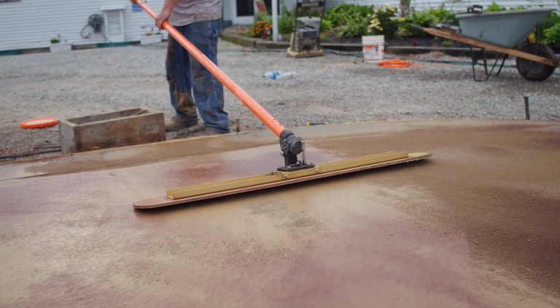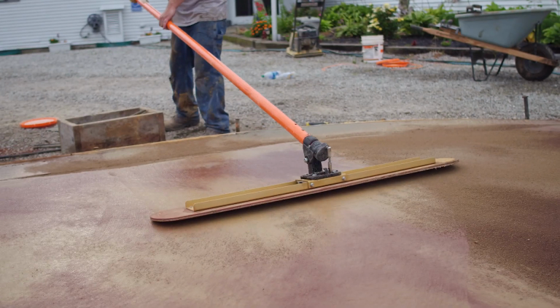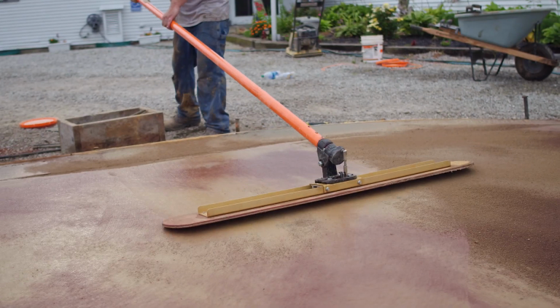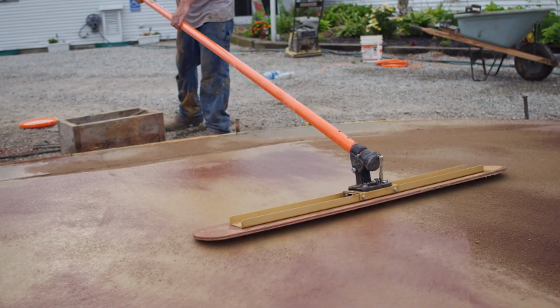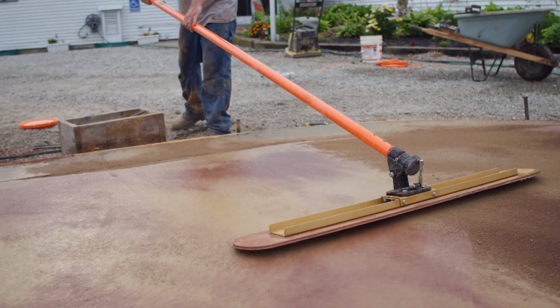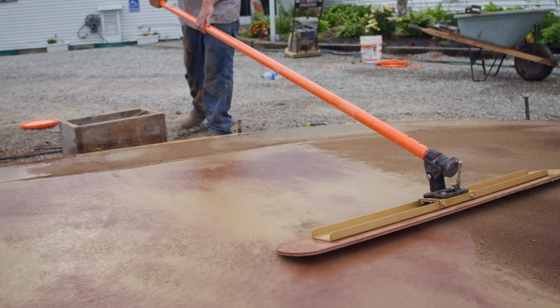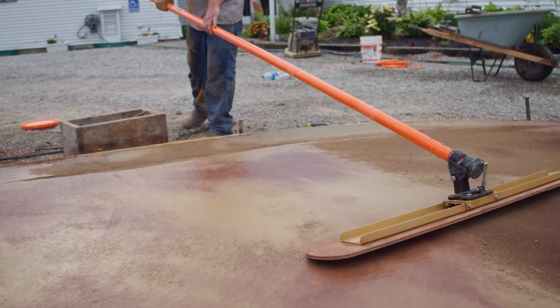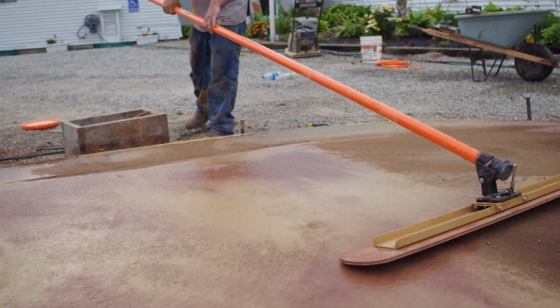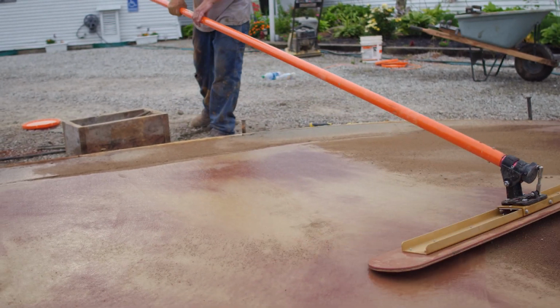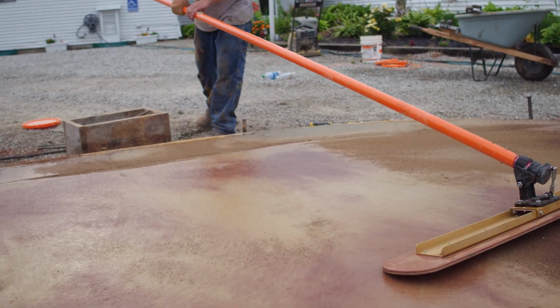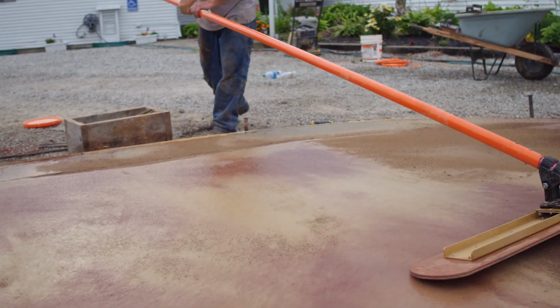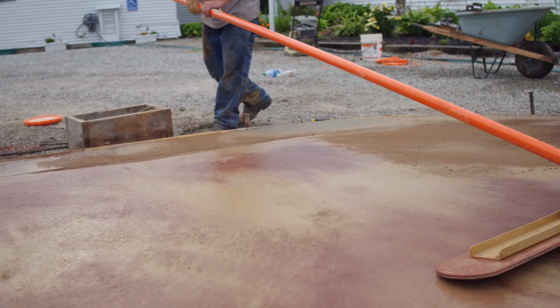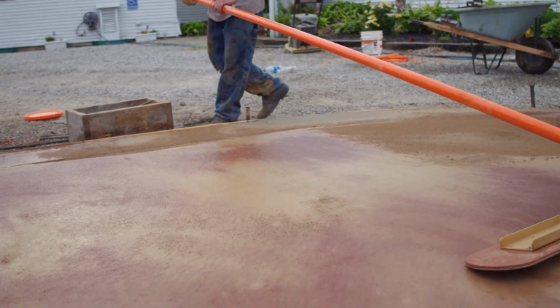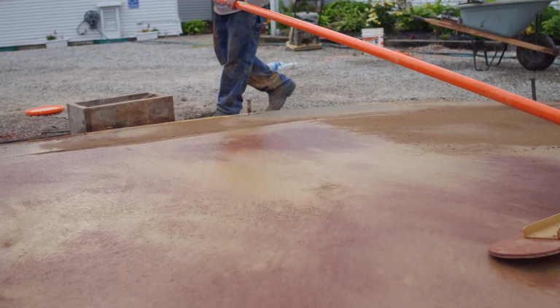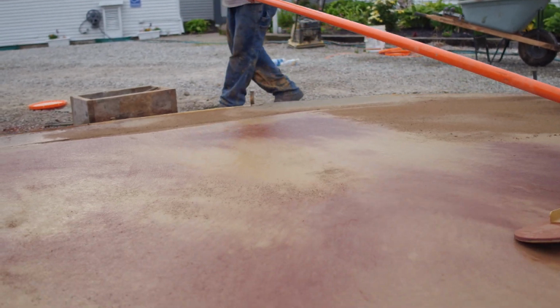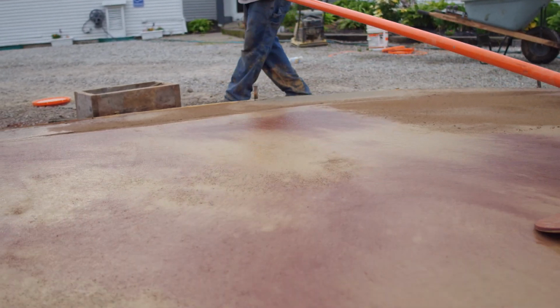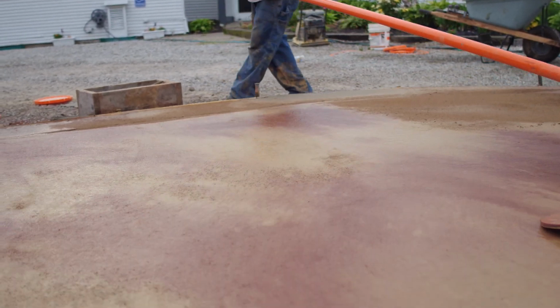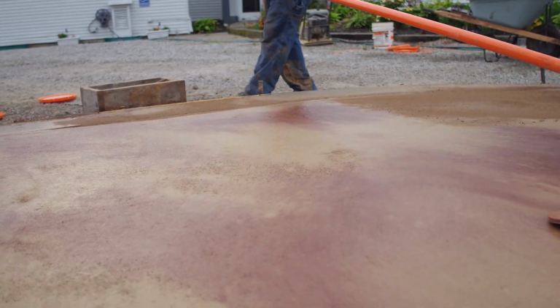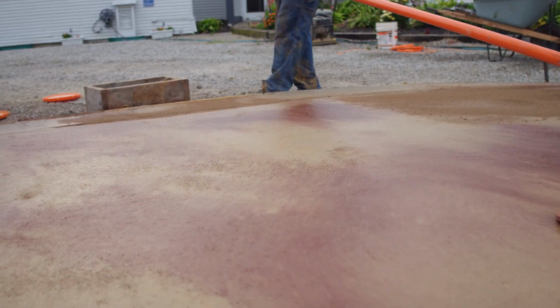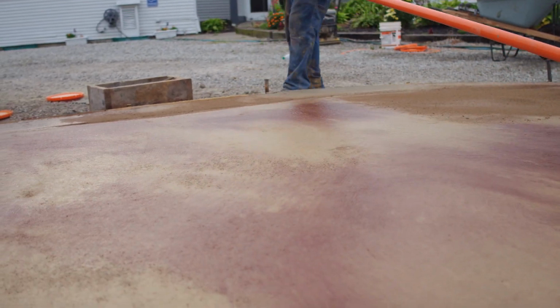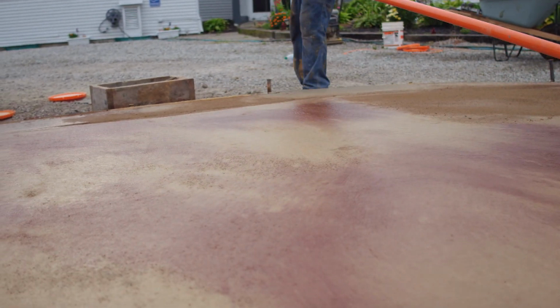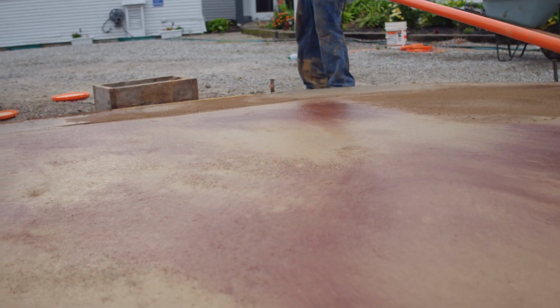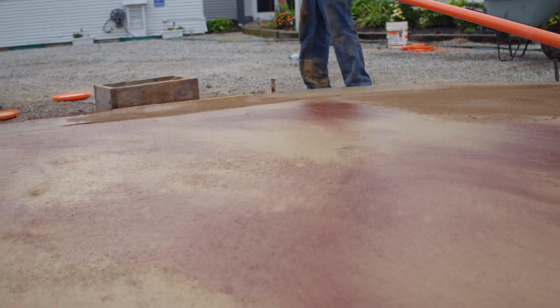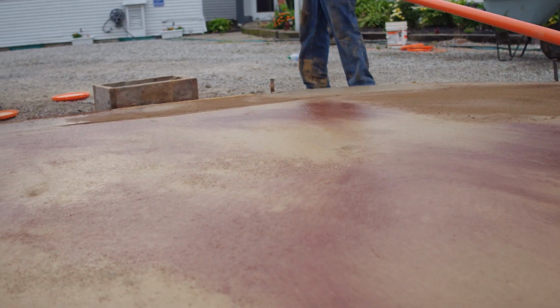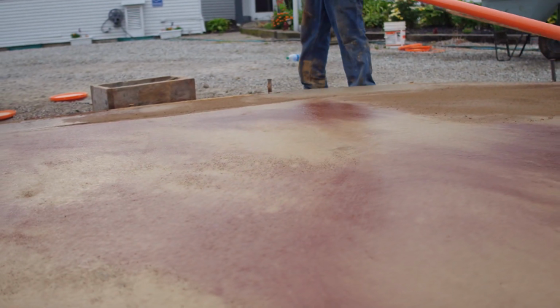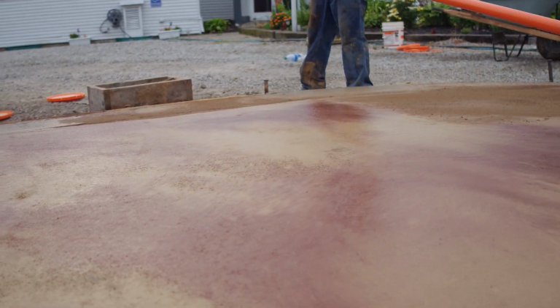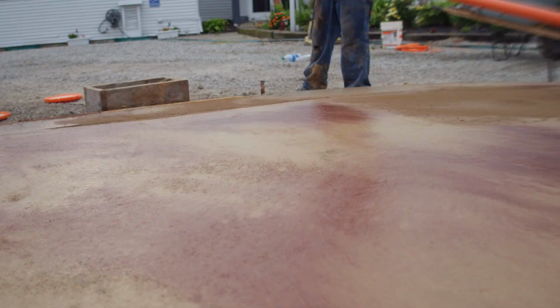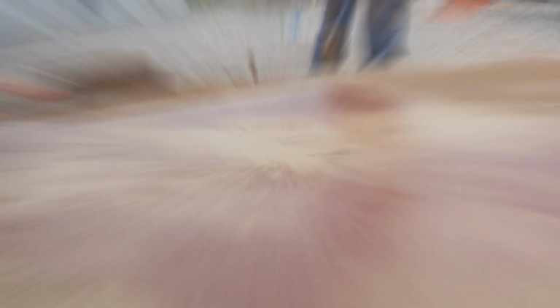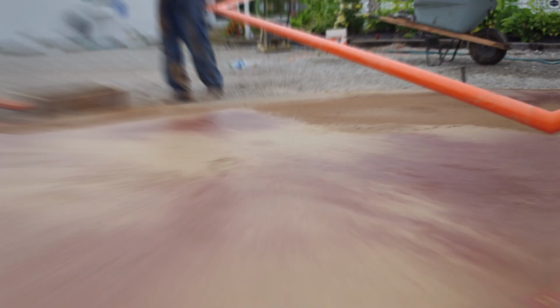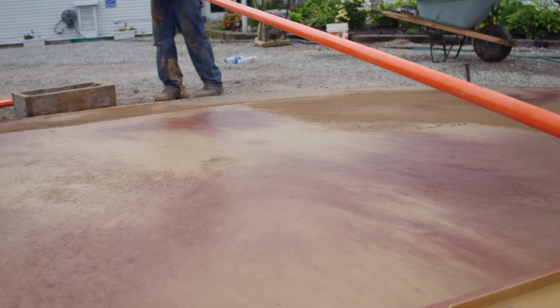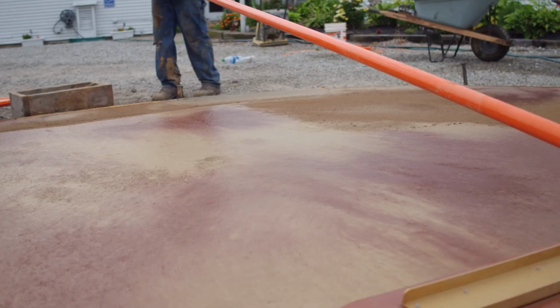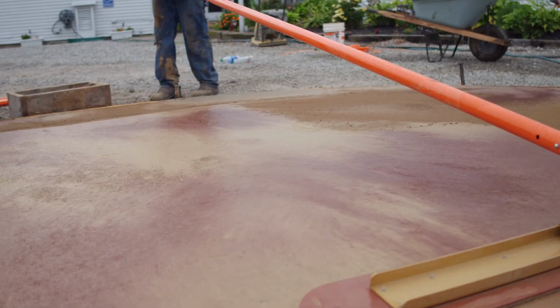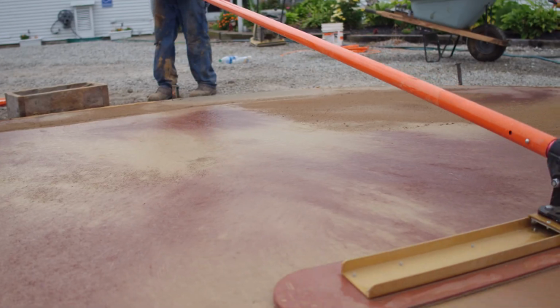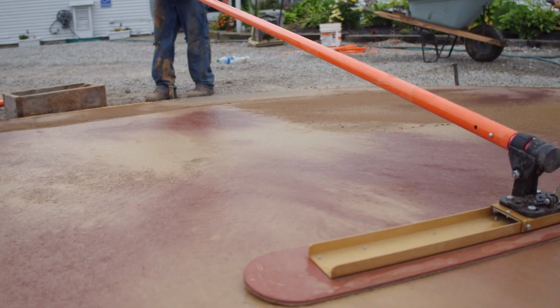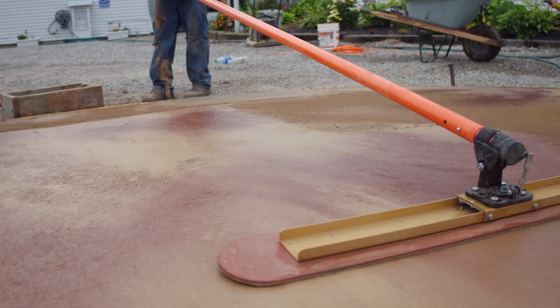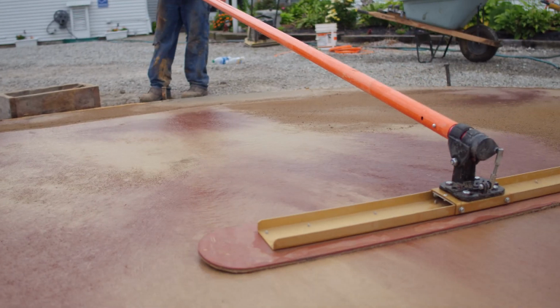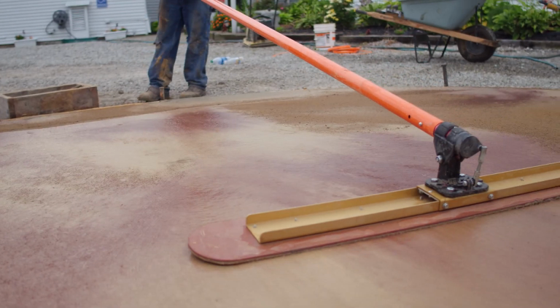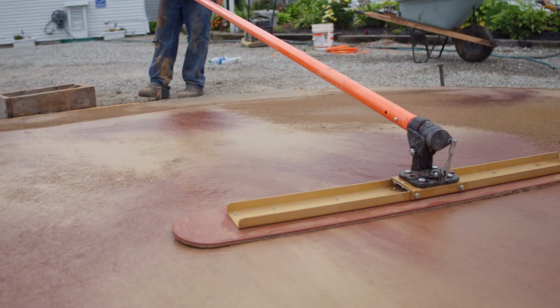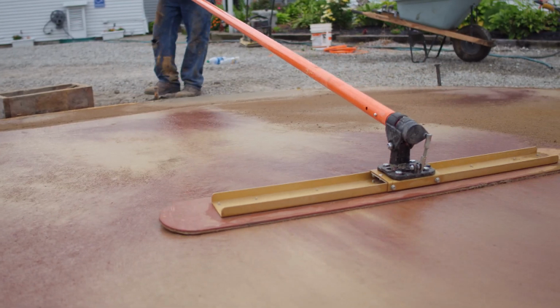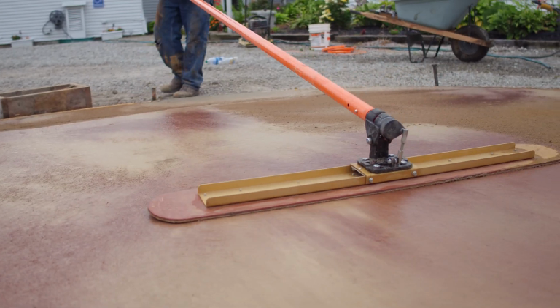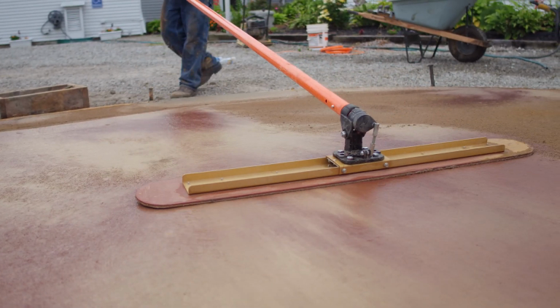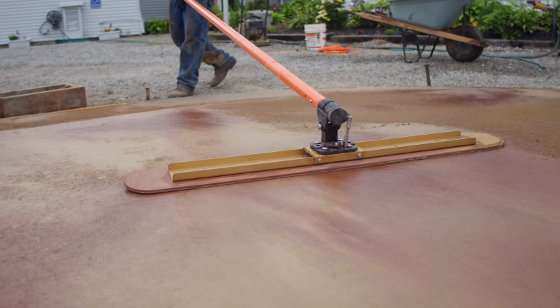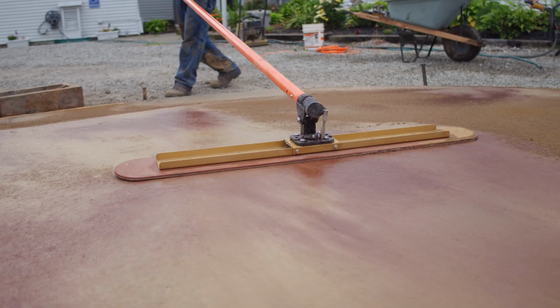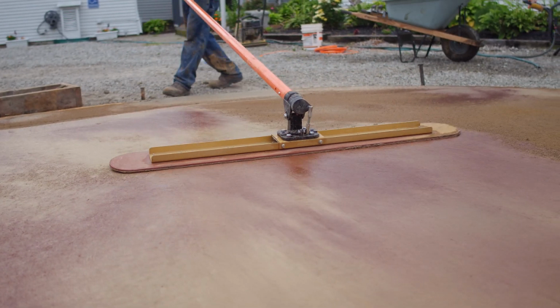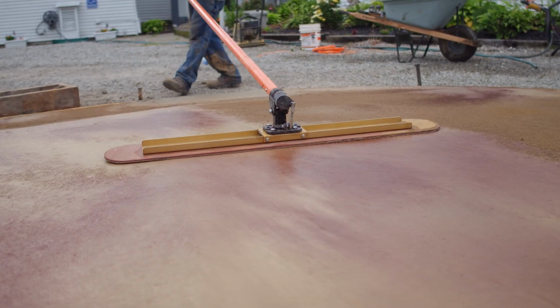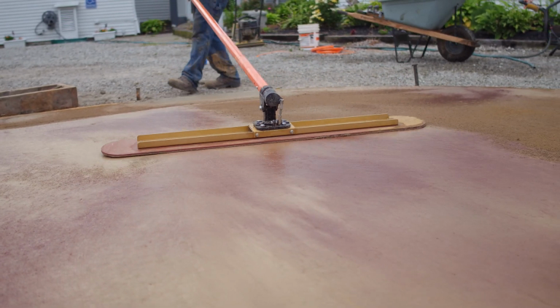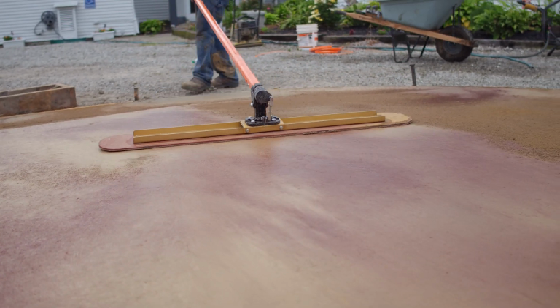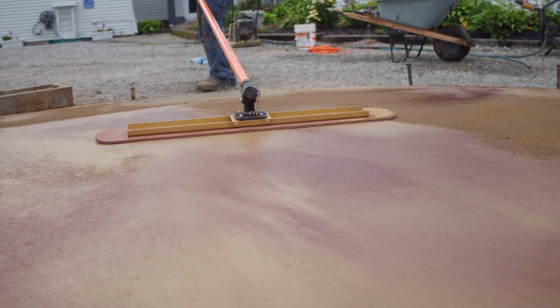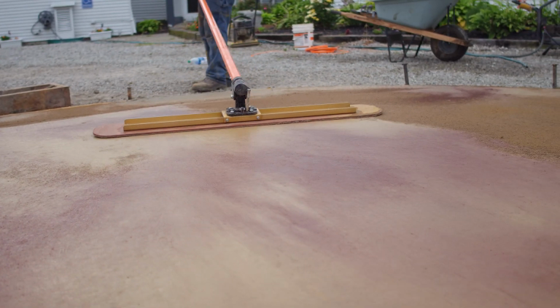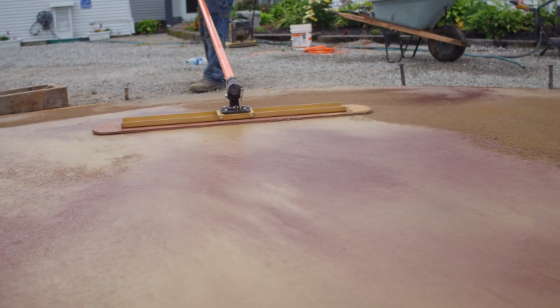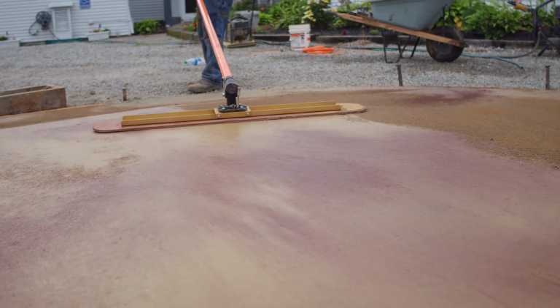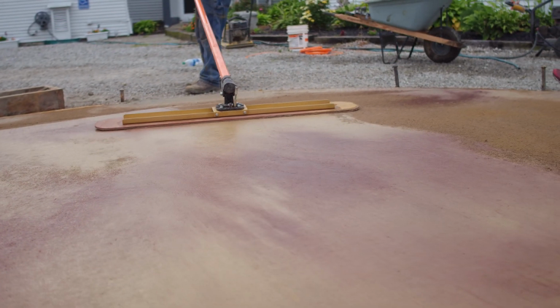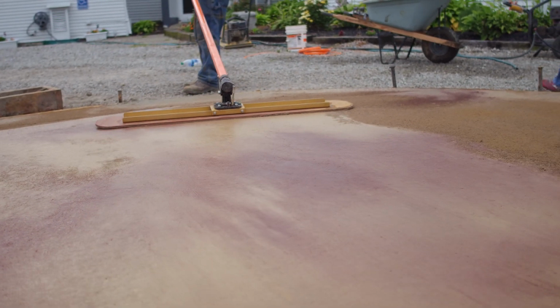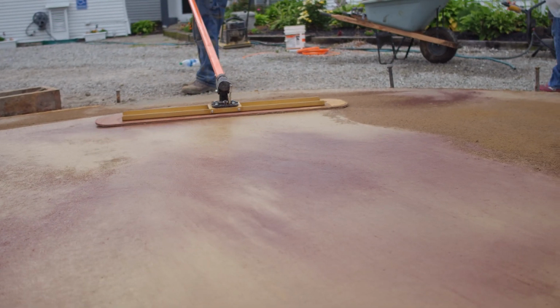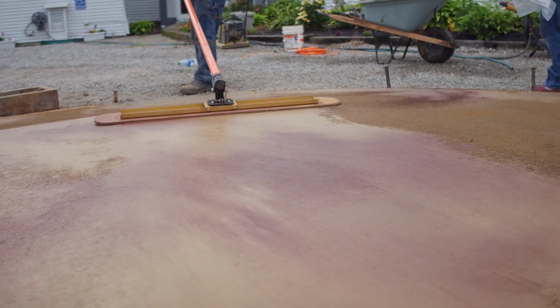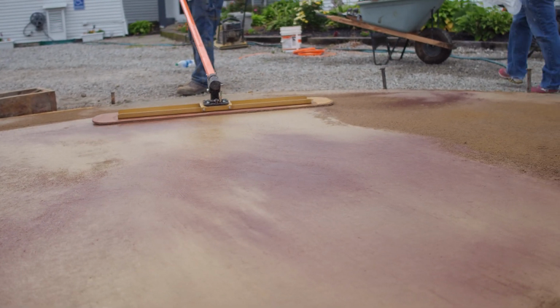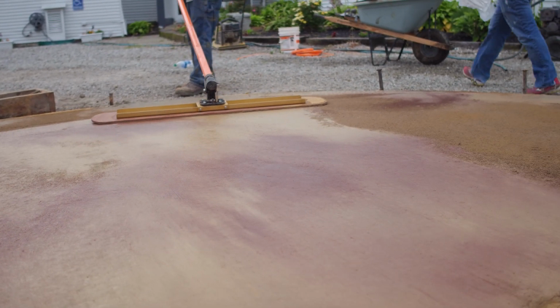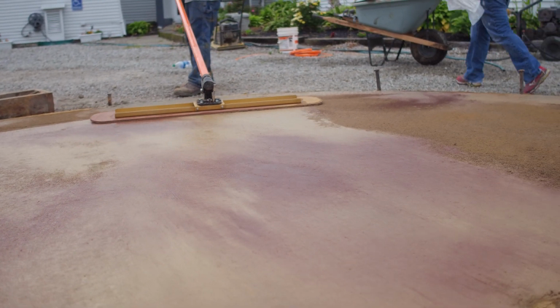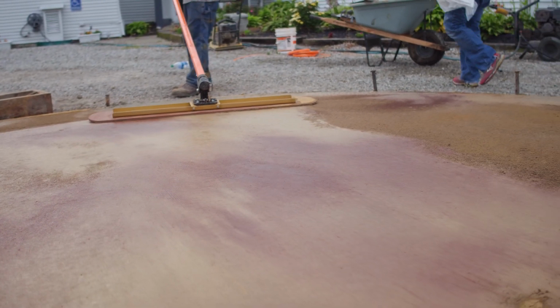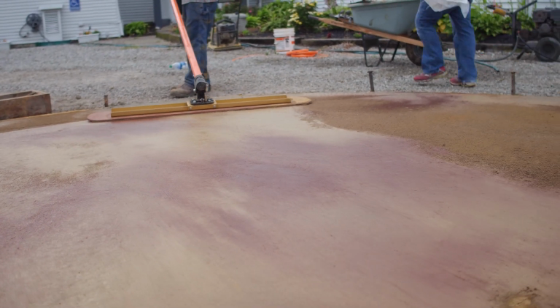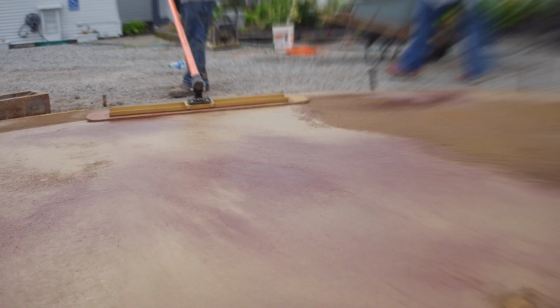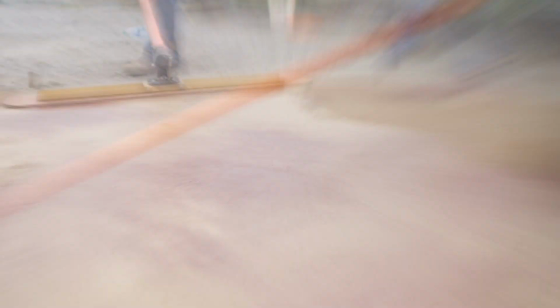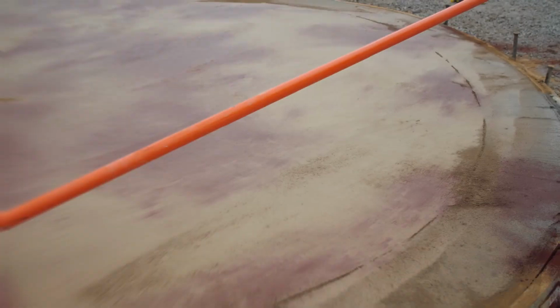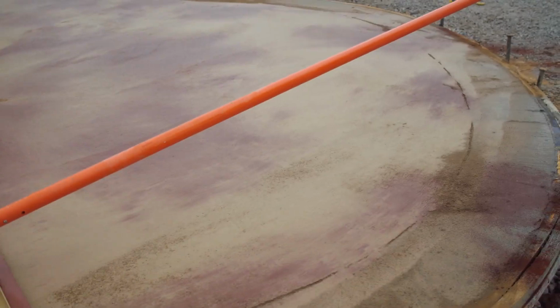Another way you can do this is to float it in different directions — that also helps with this scenario when you're doing decorative highlights in a slab.